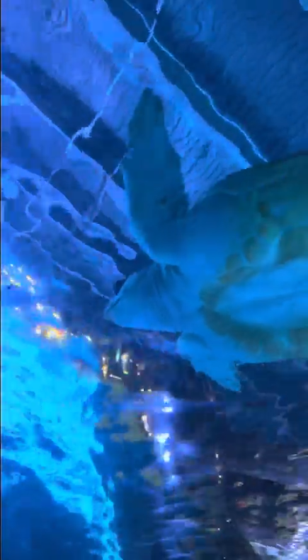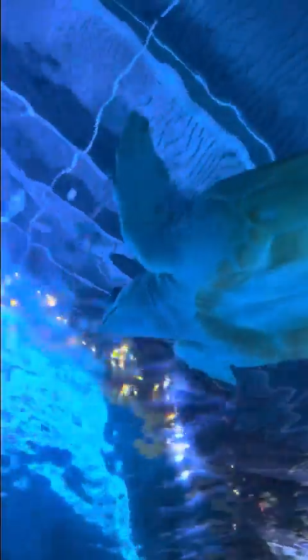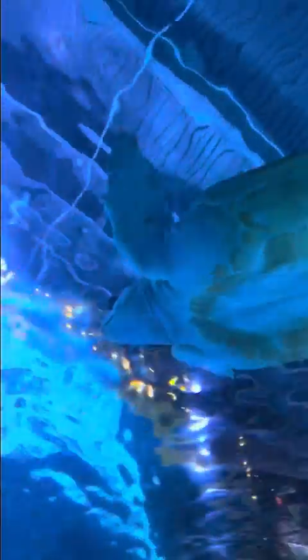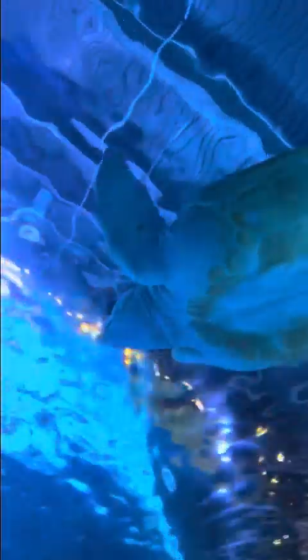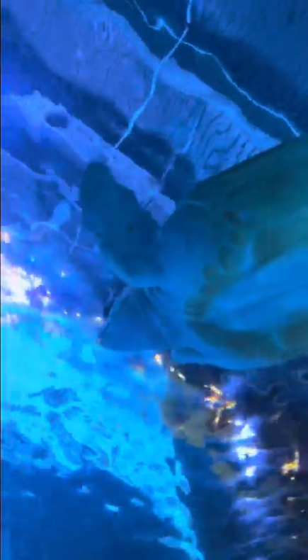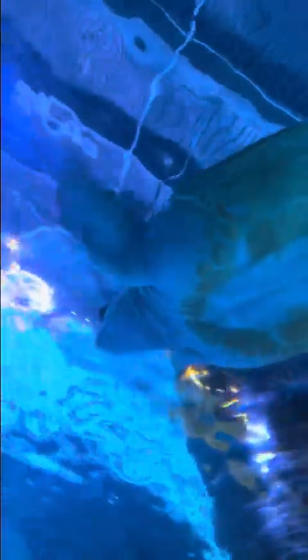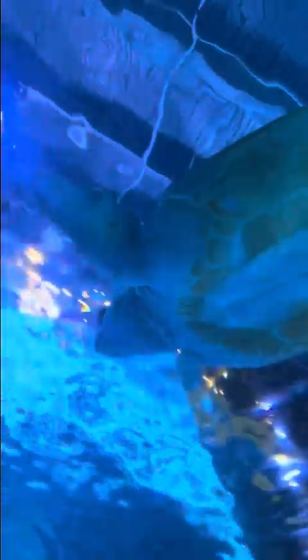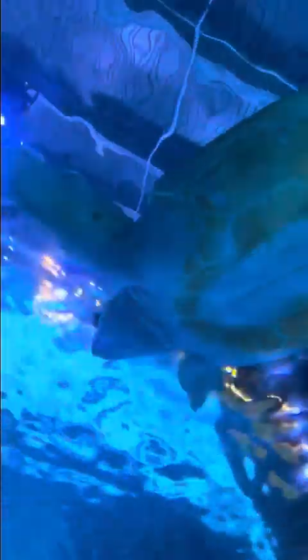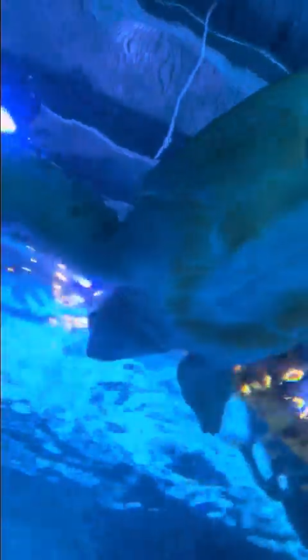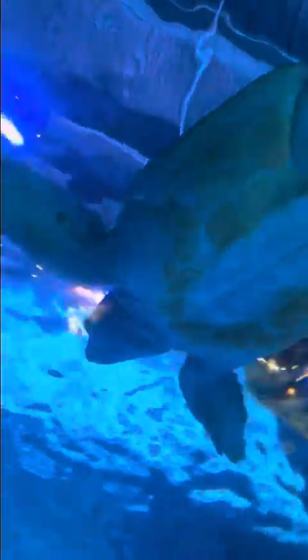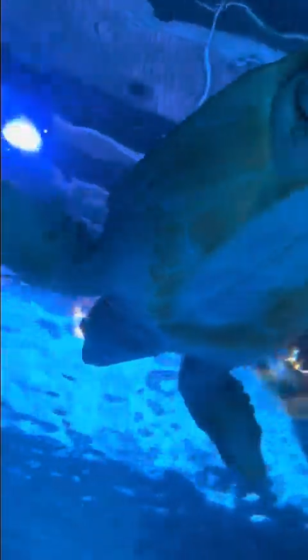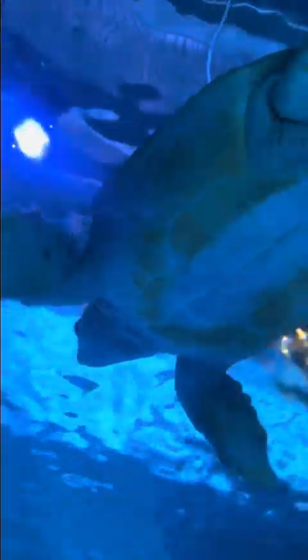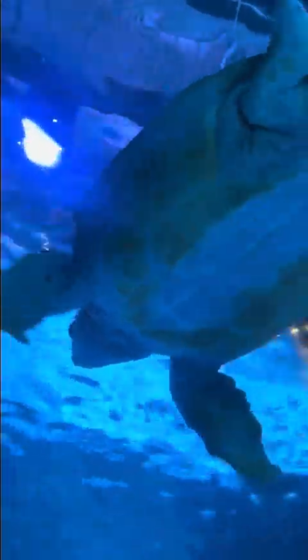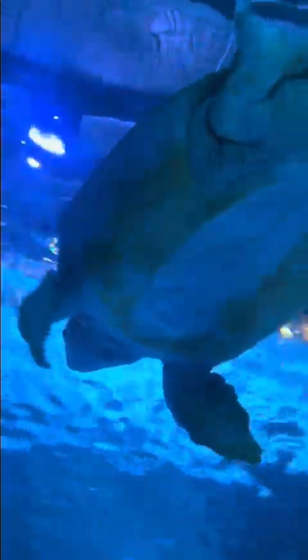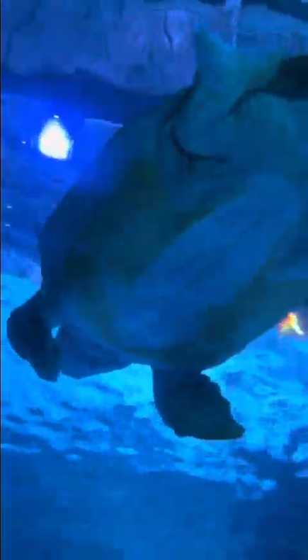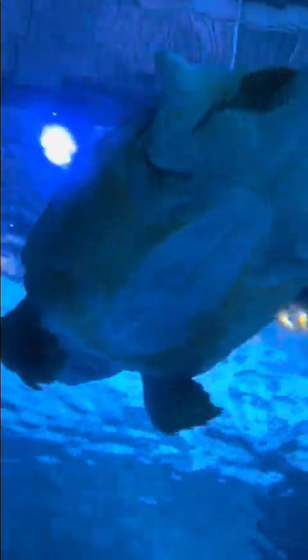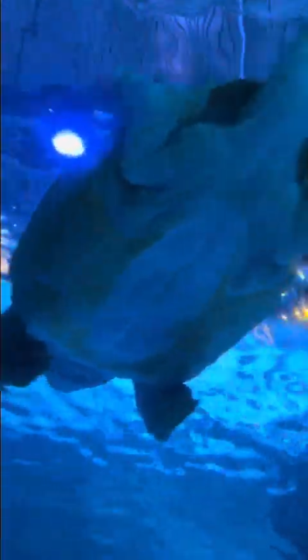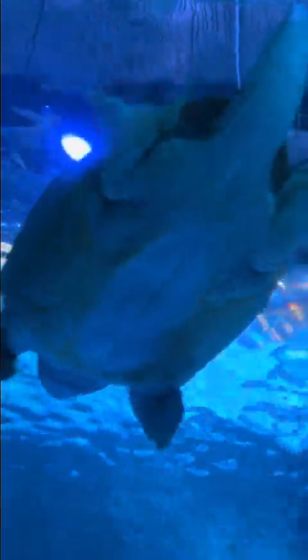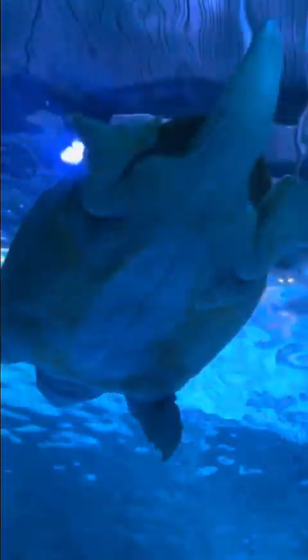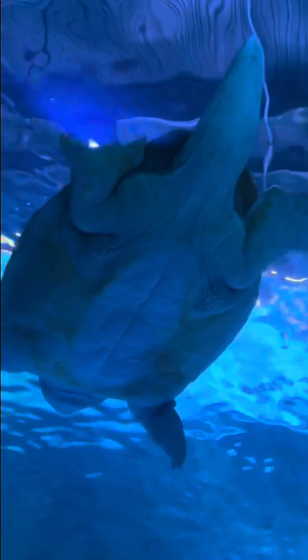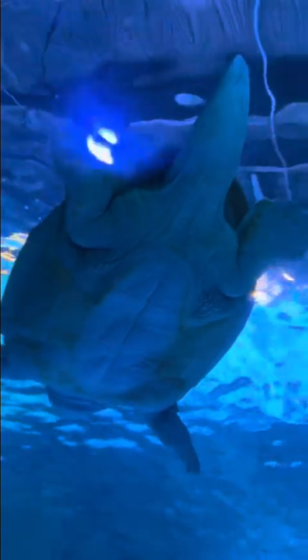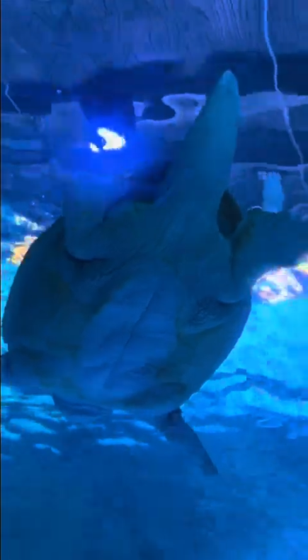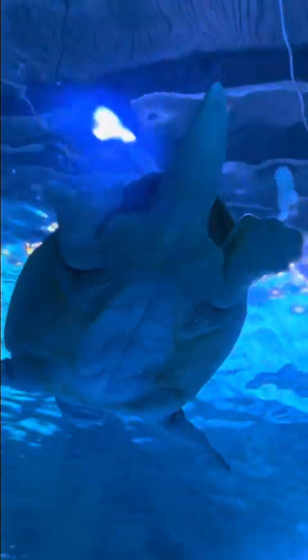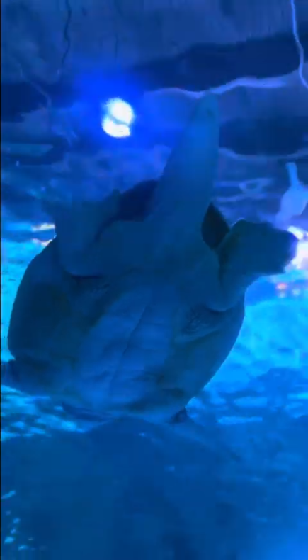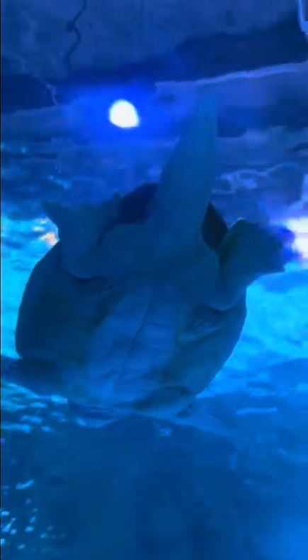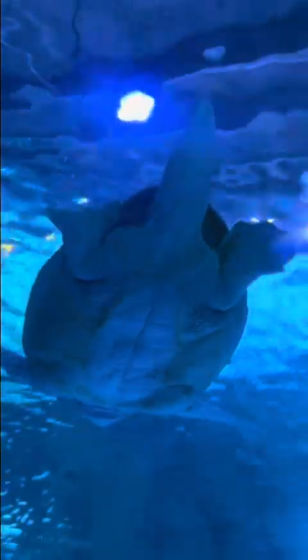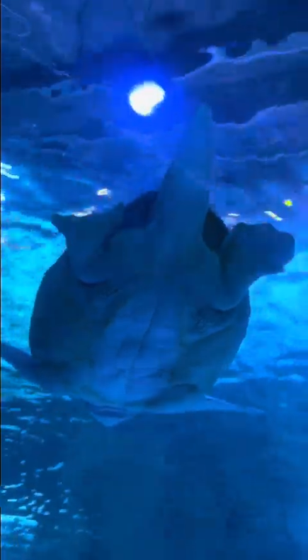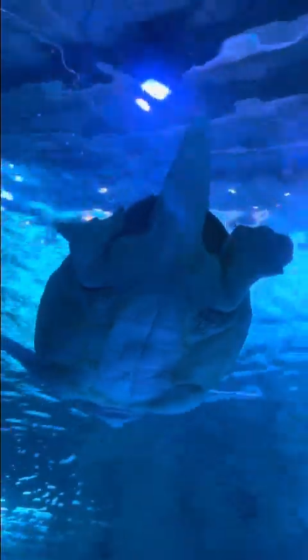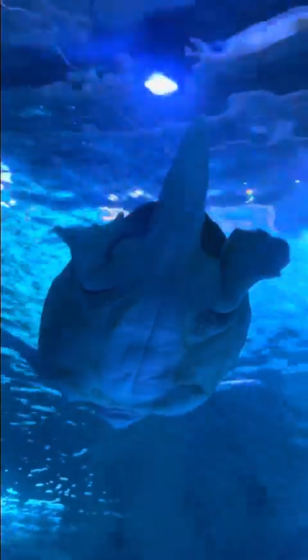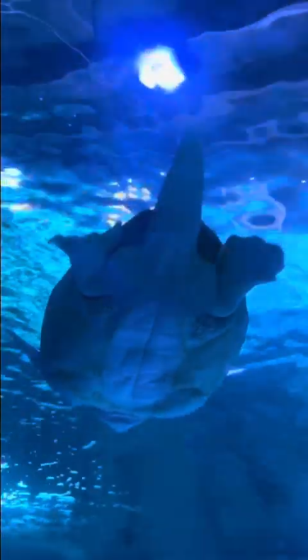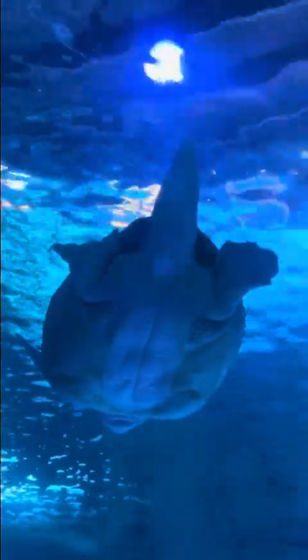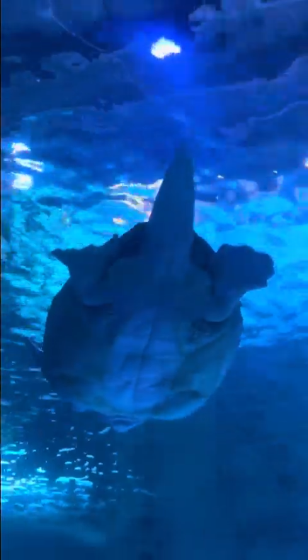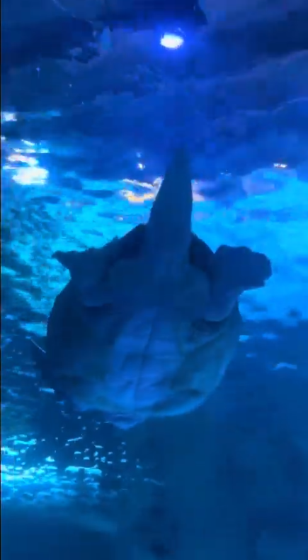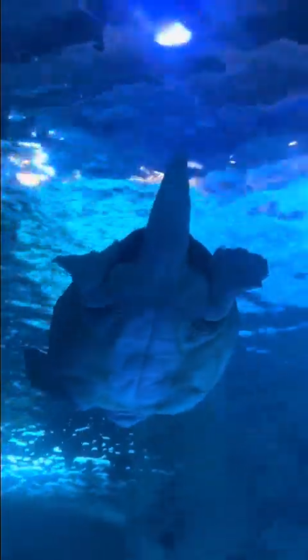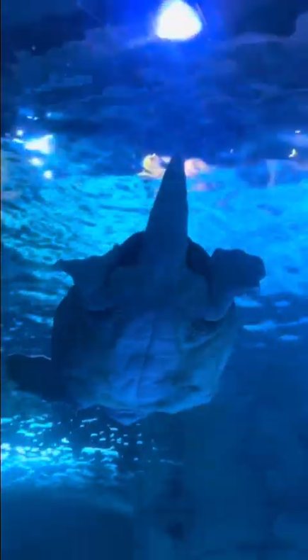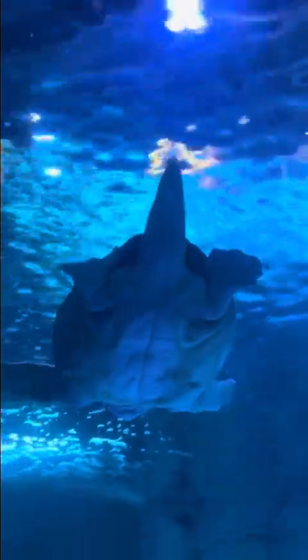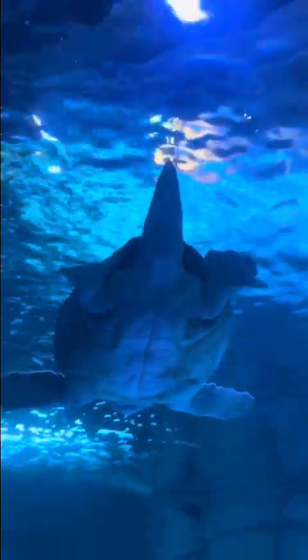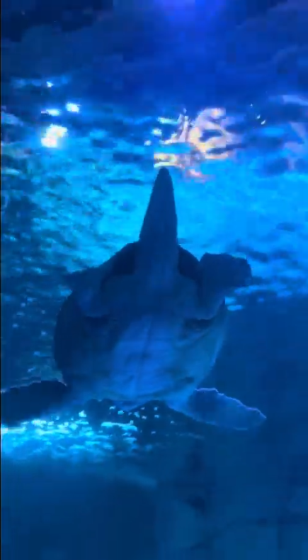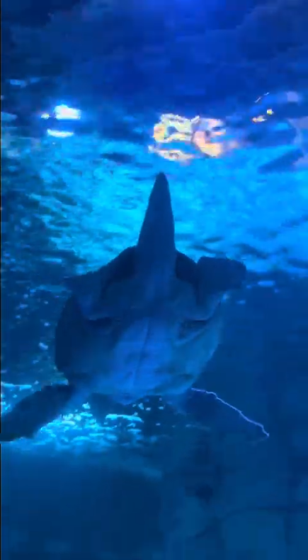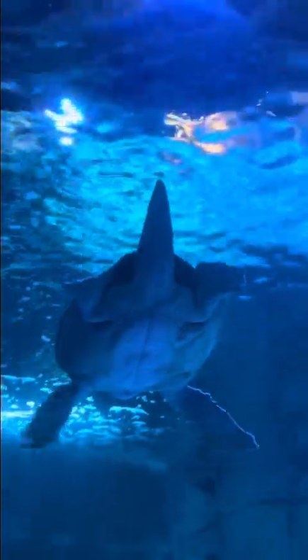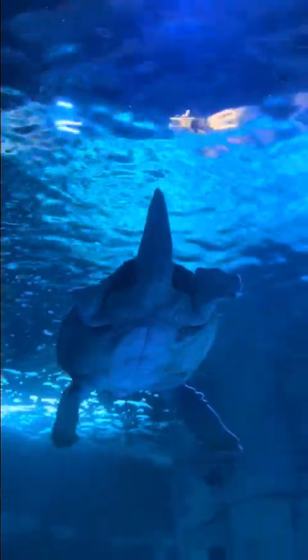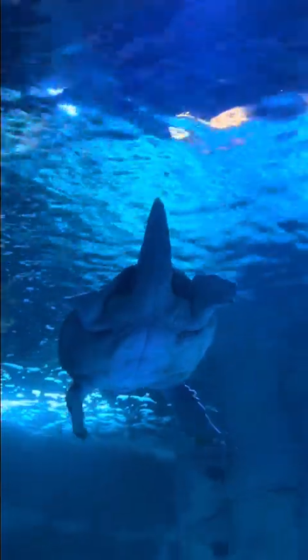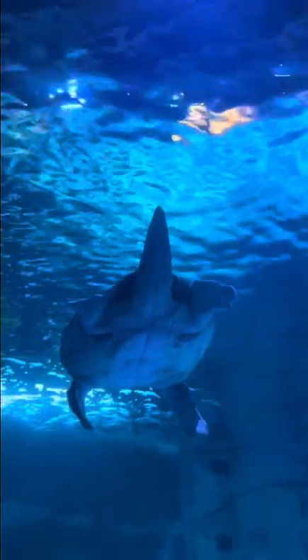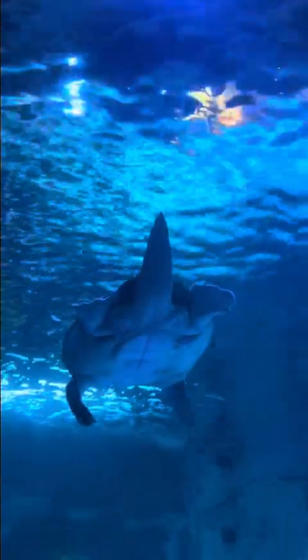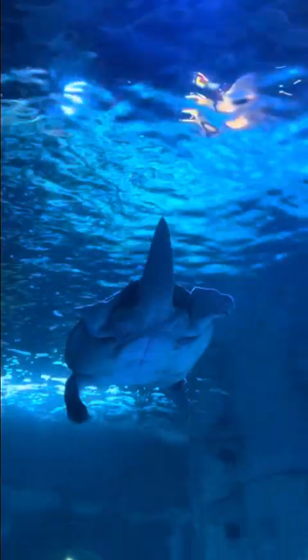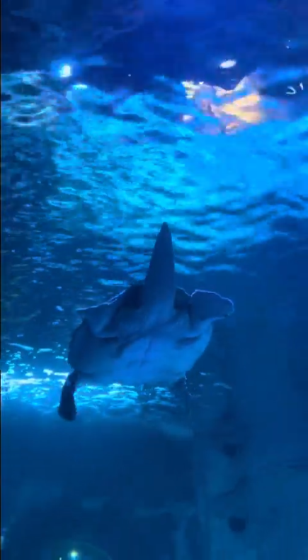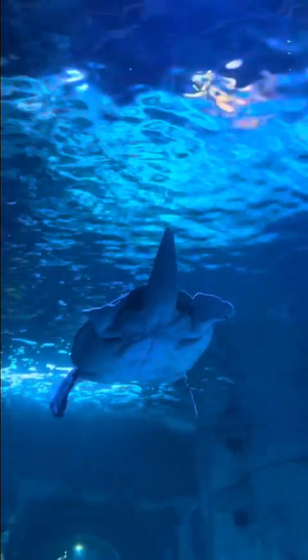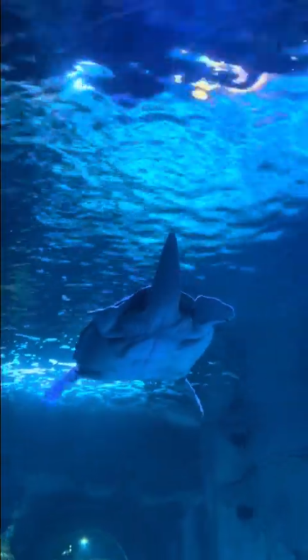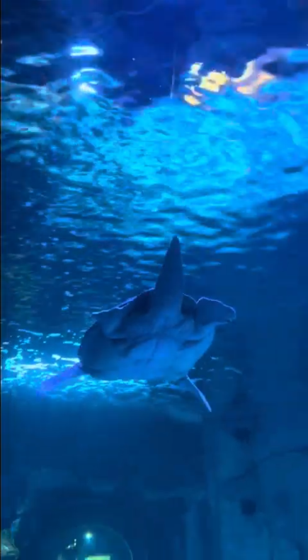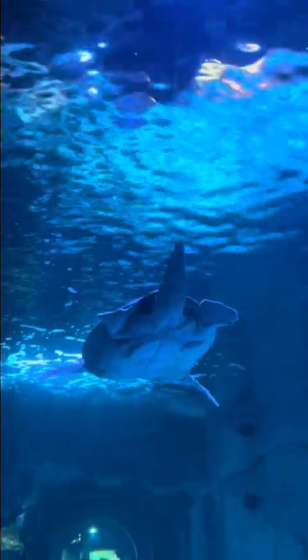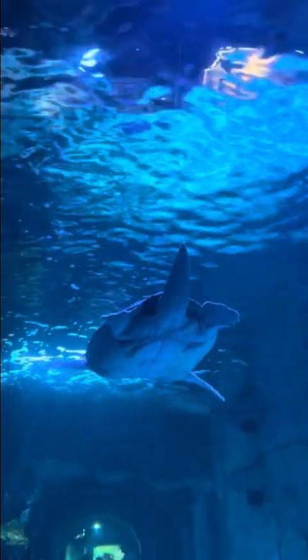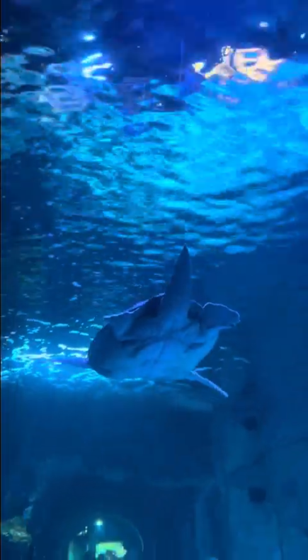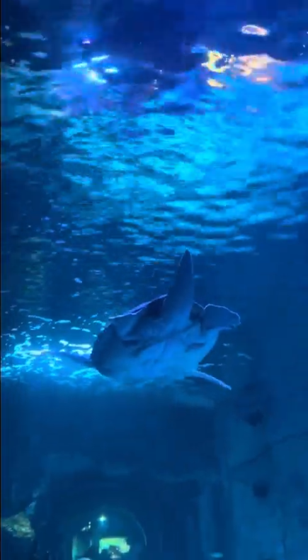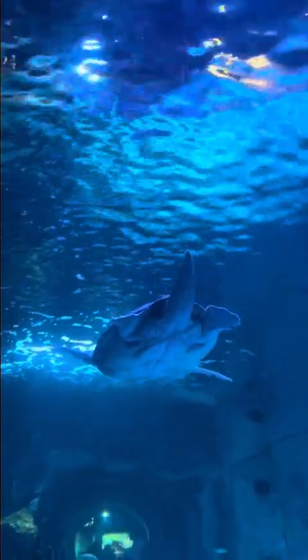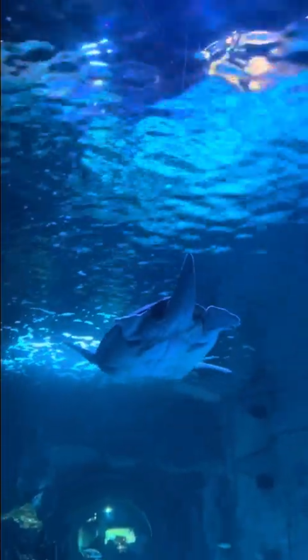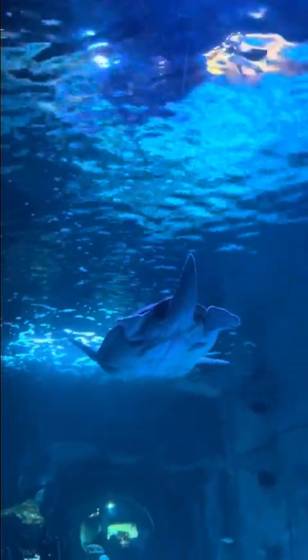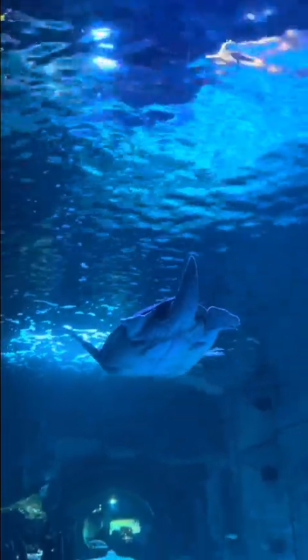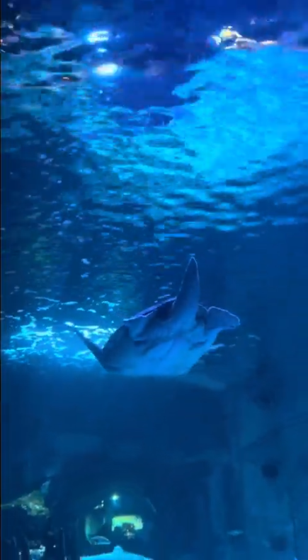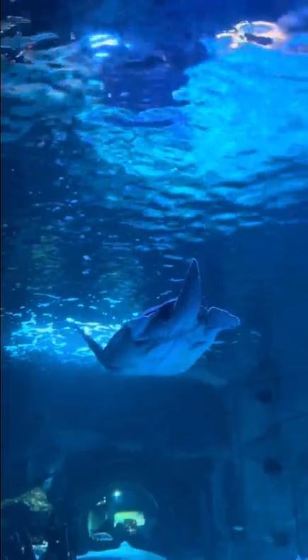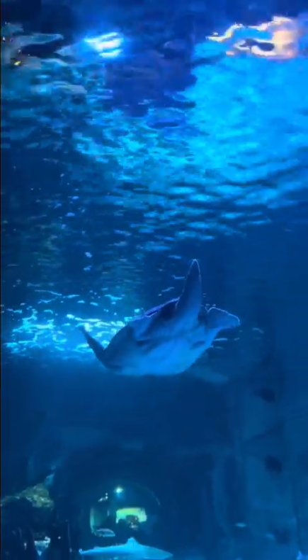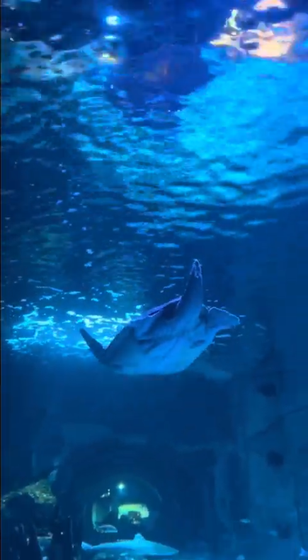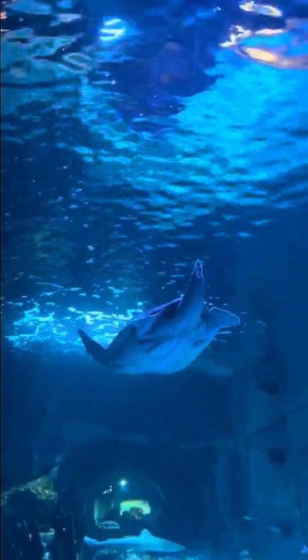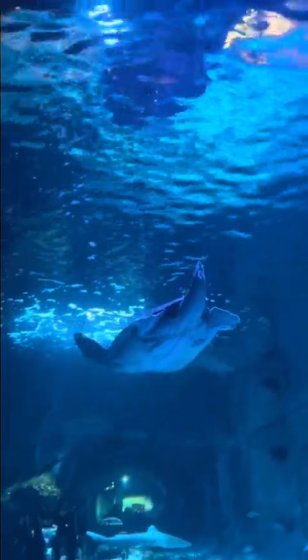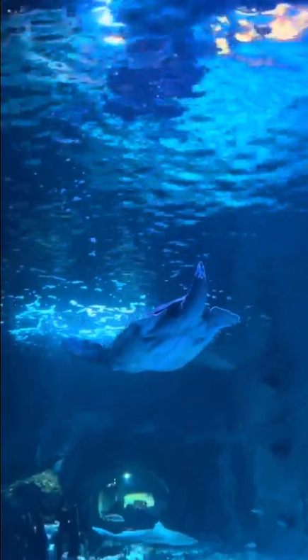And this is Denver, the loggerhead sea turtle at the Newport Aquarium. He just swam right over me.